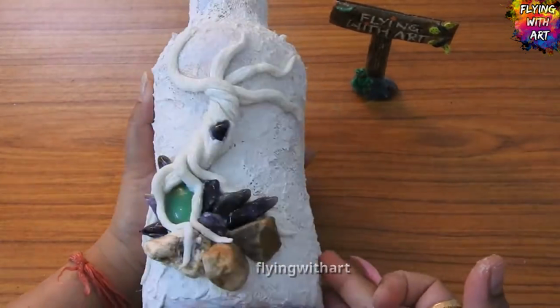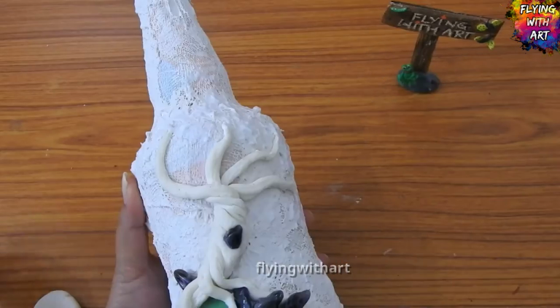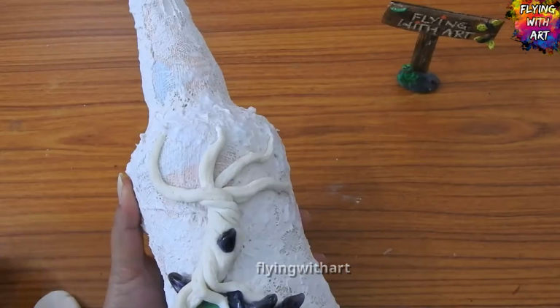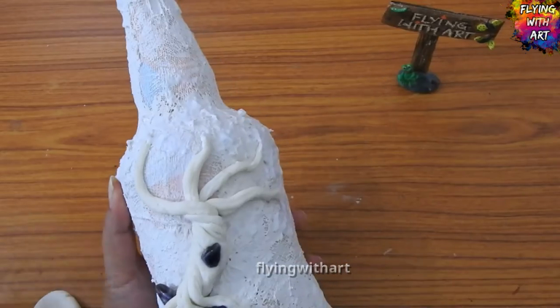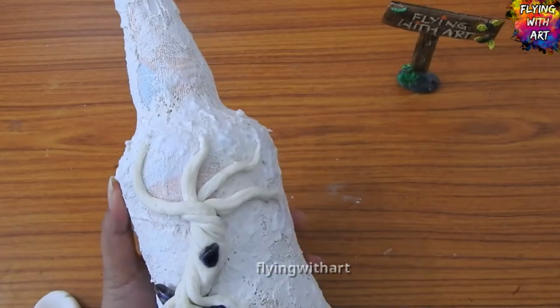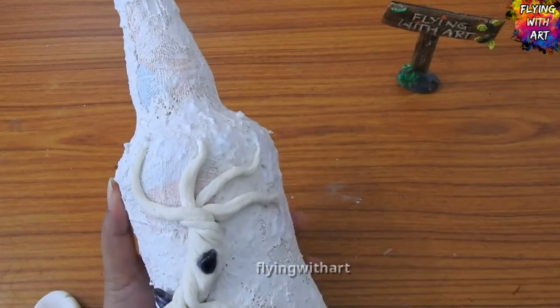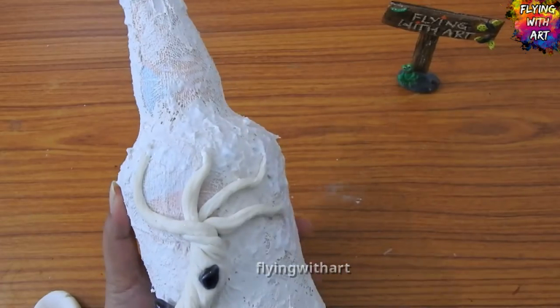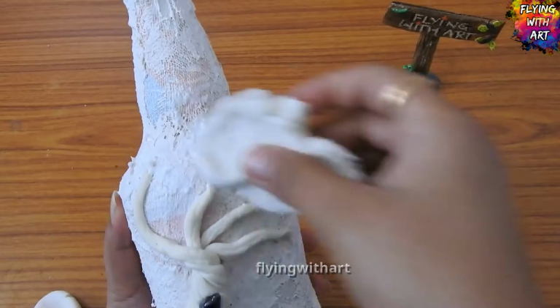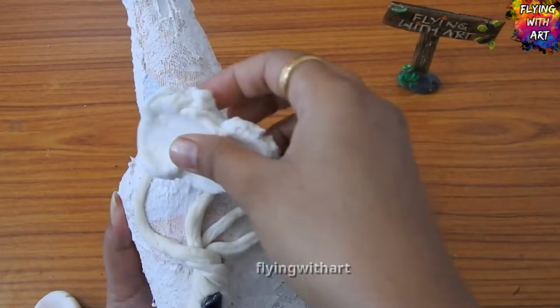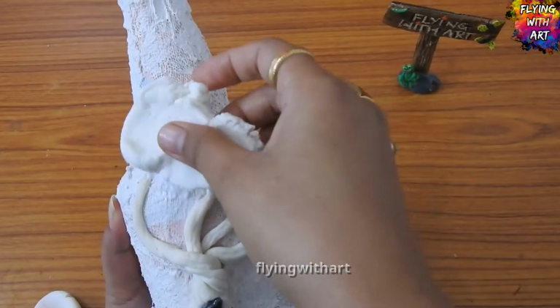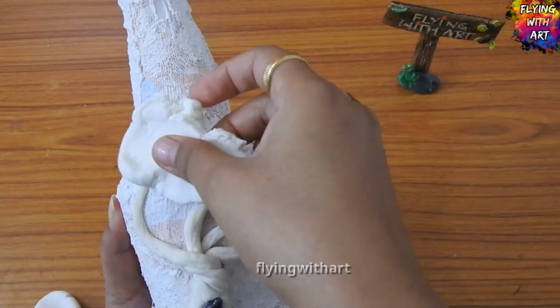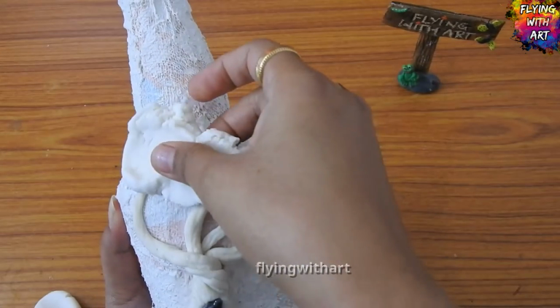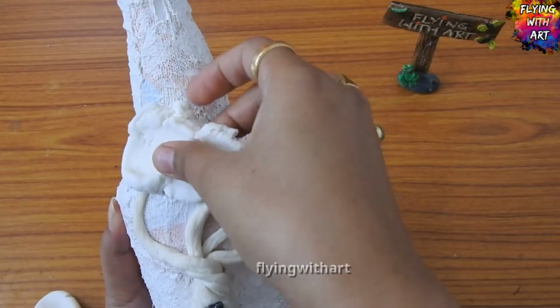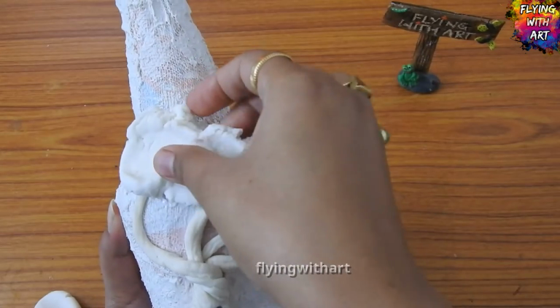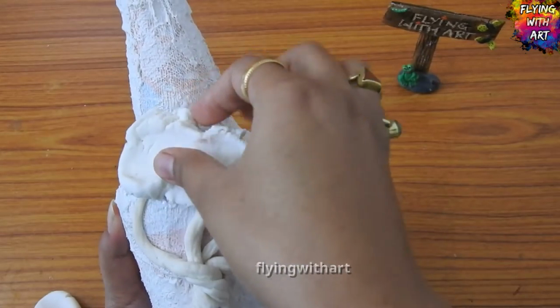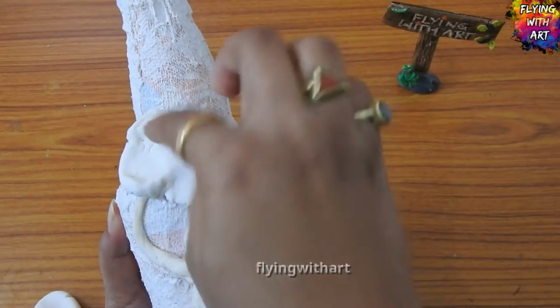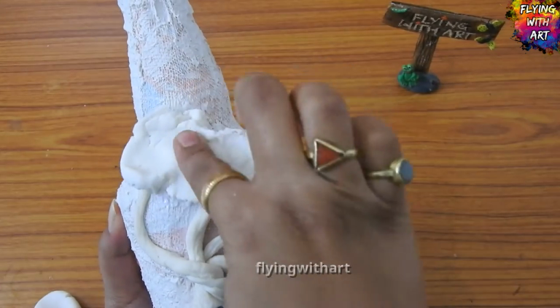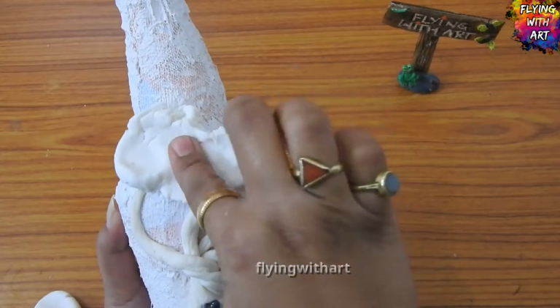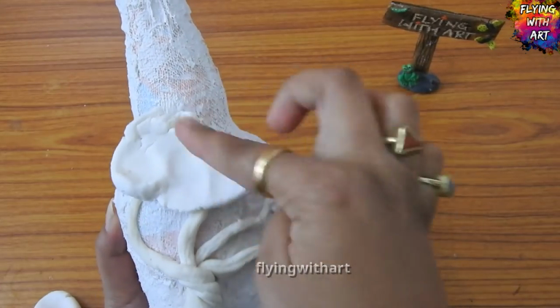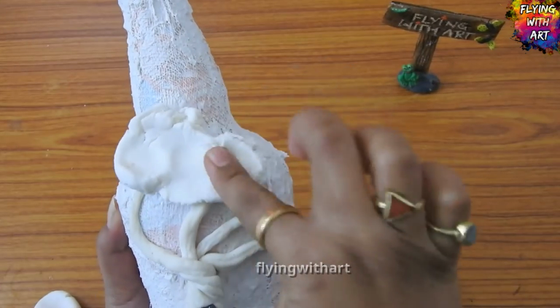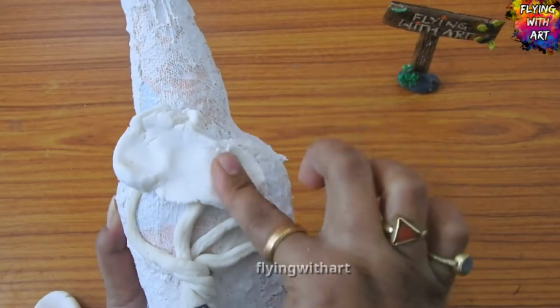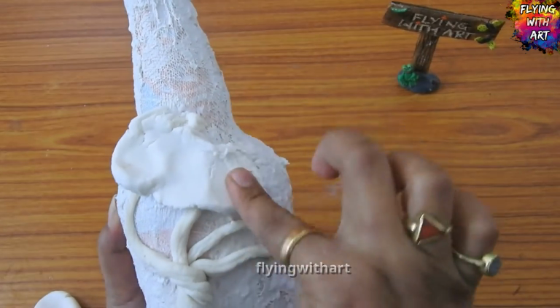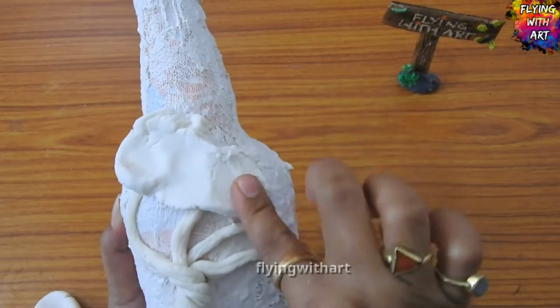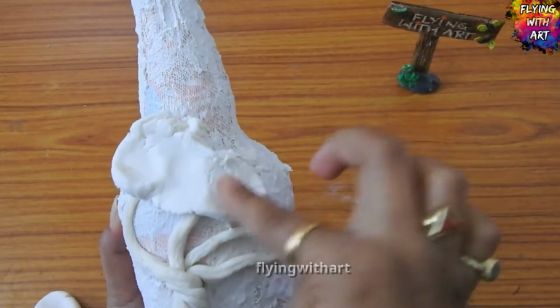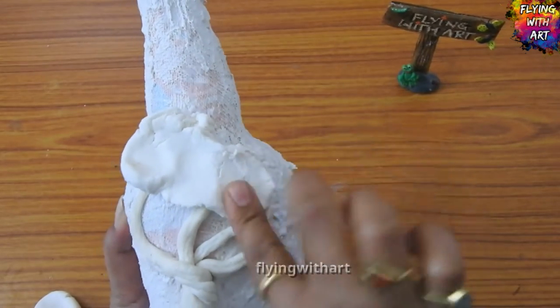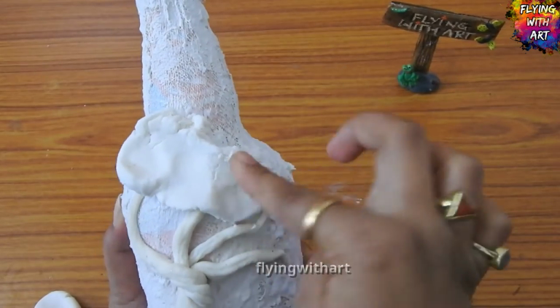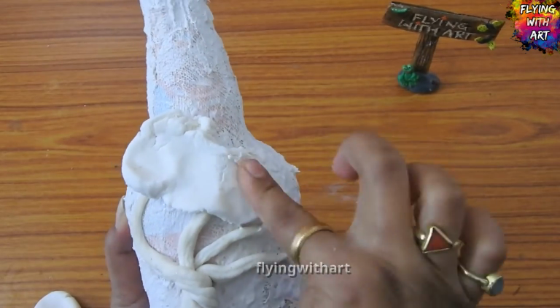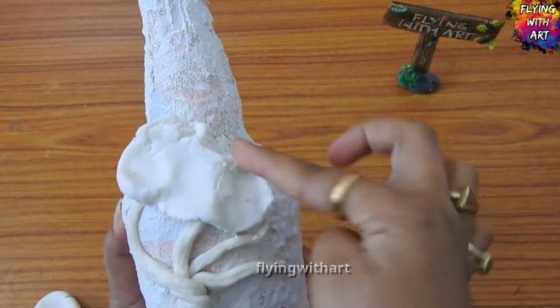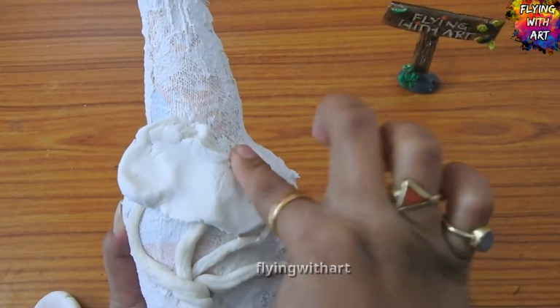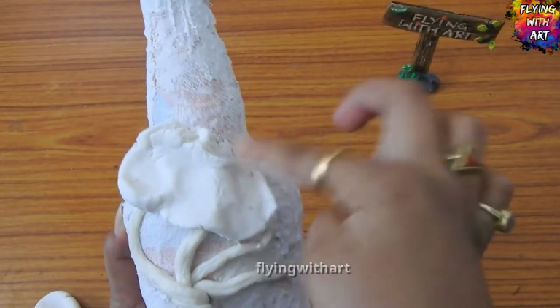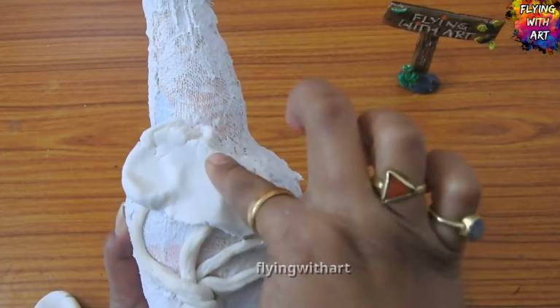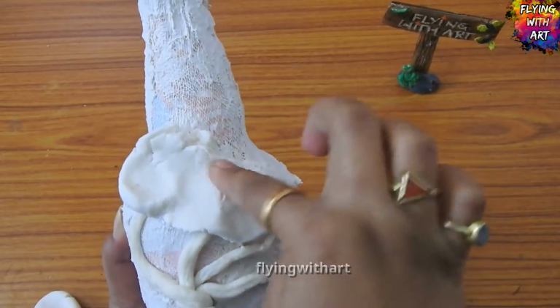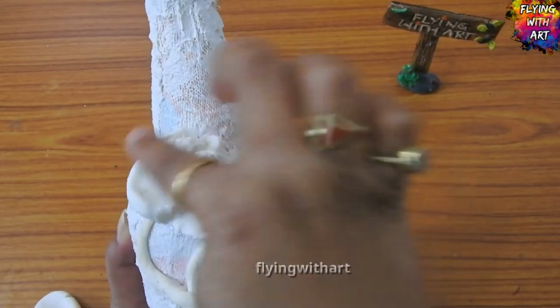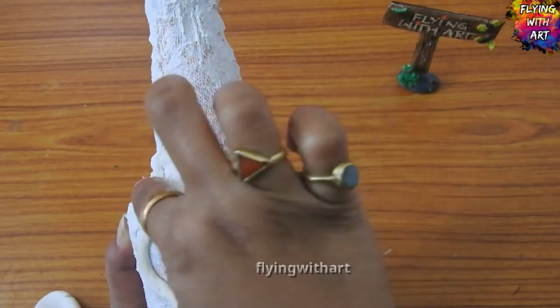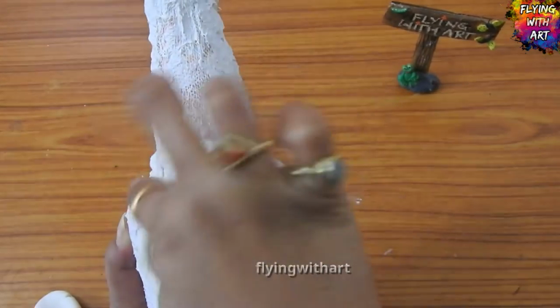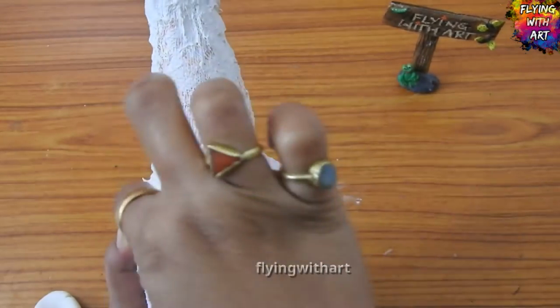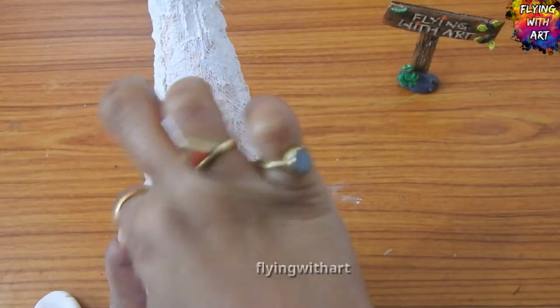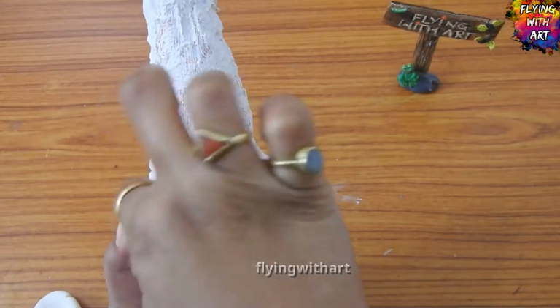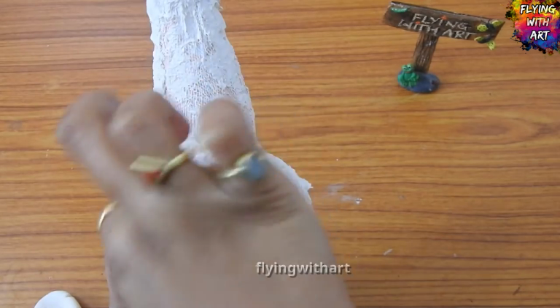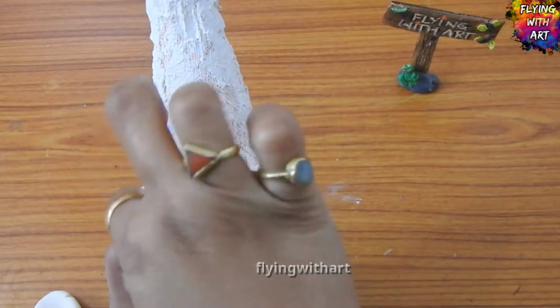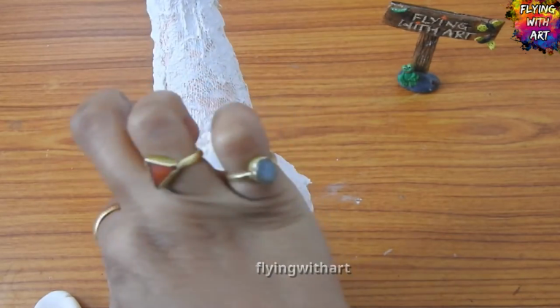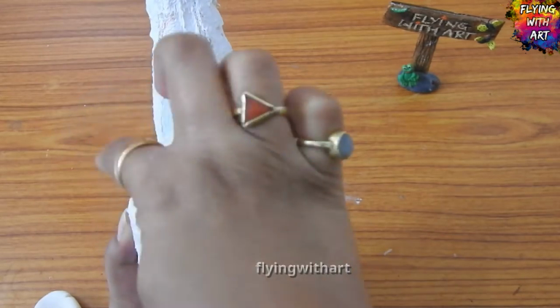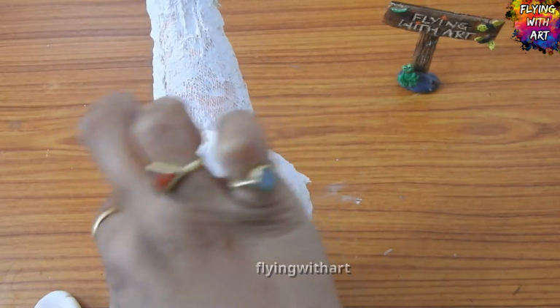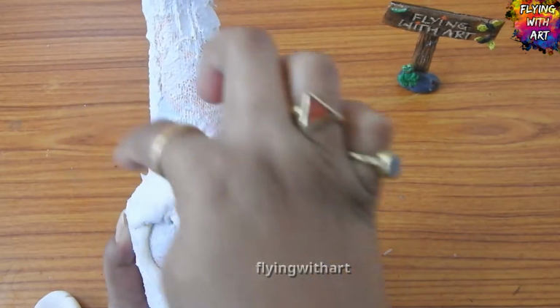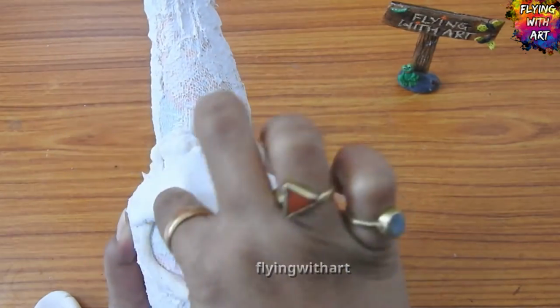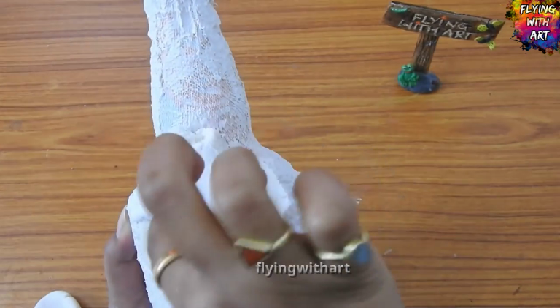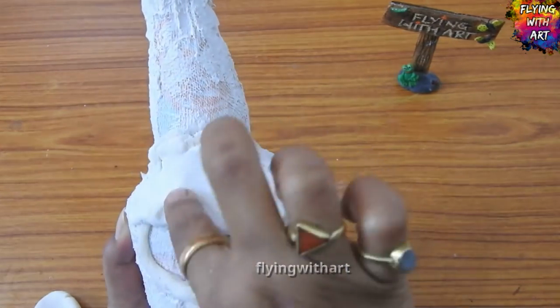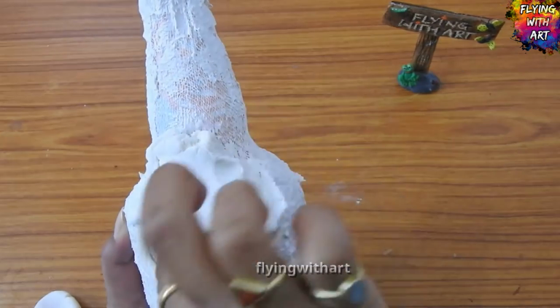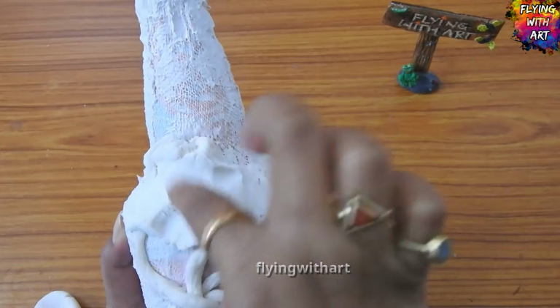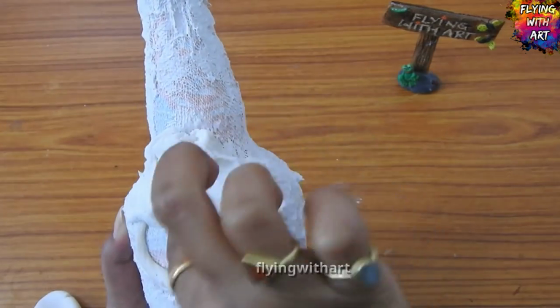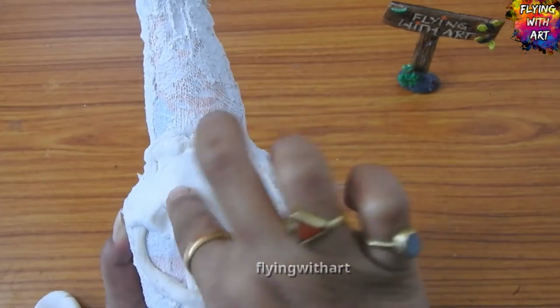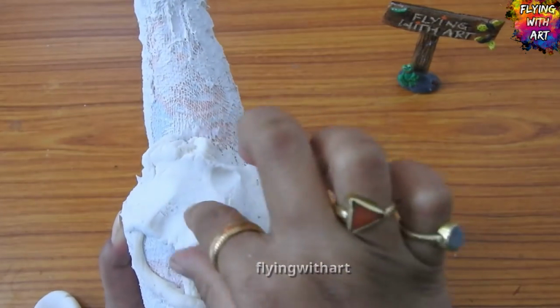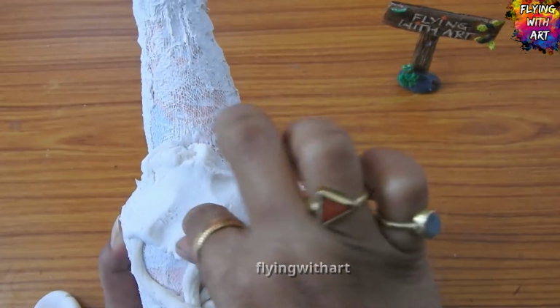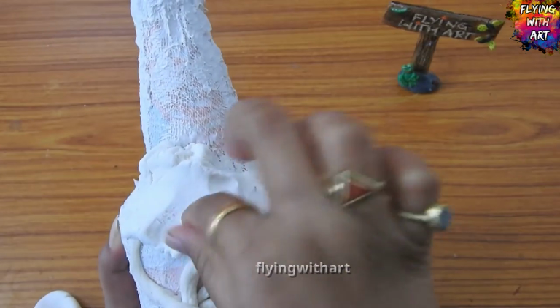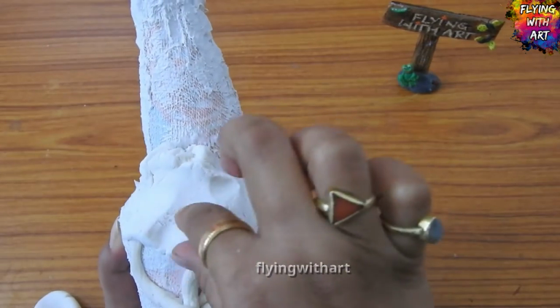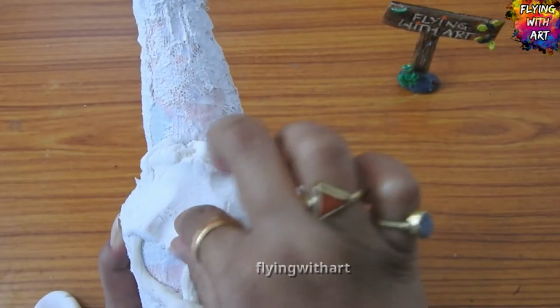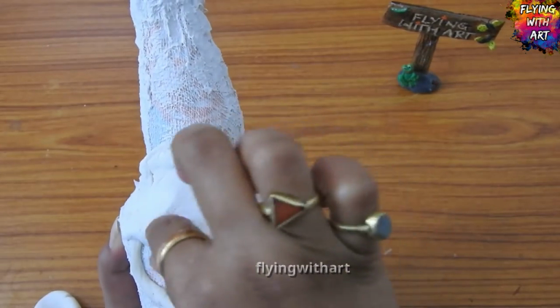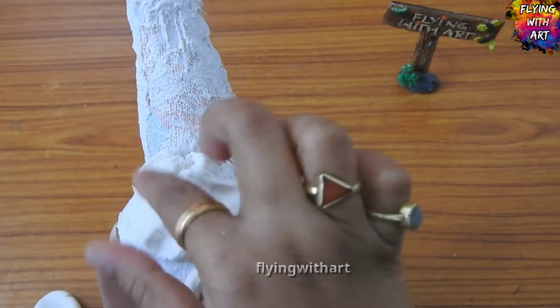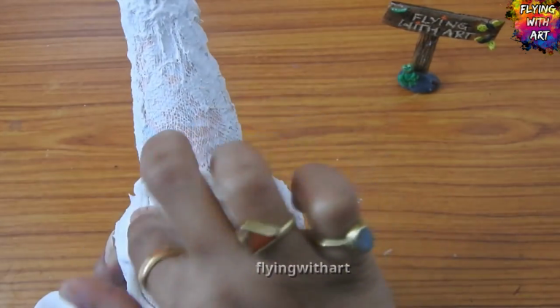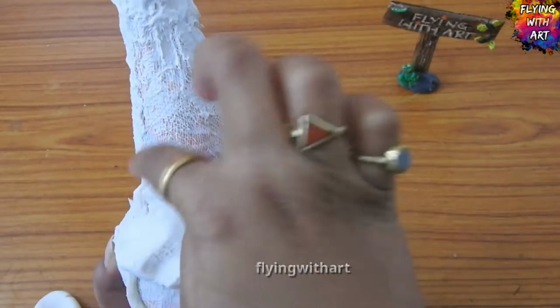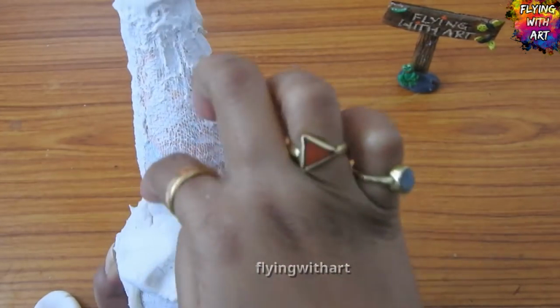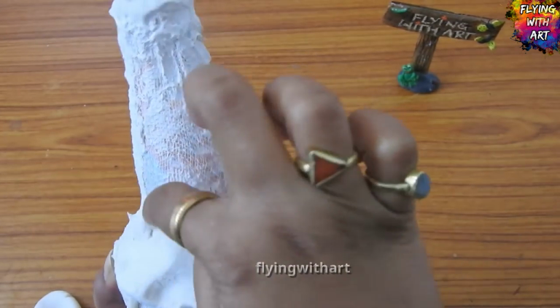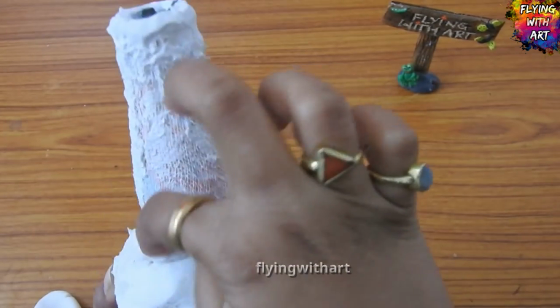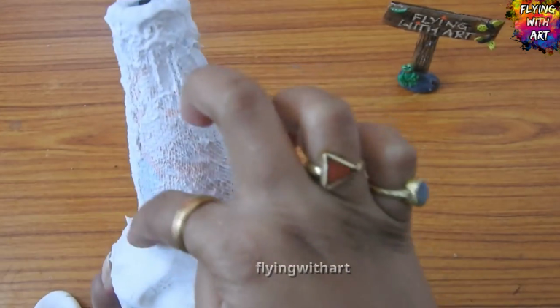Now we will add portions of clay to the tree to form a canopy, adding clay randomly unless and until we get the desired structure.